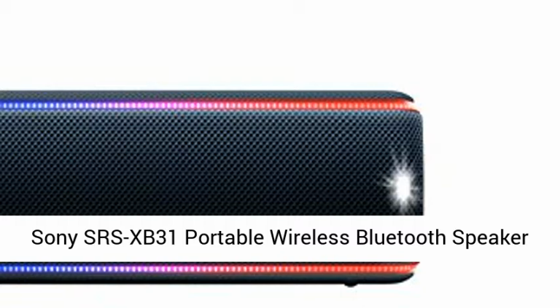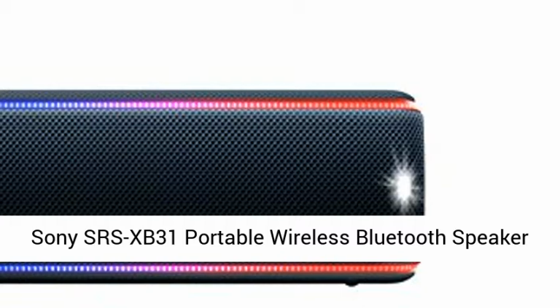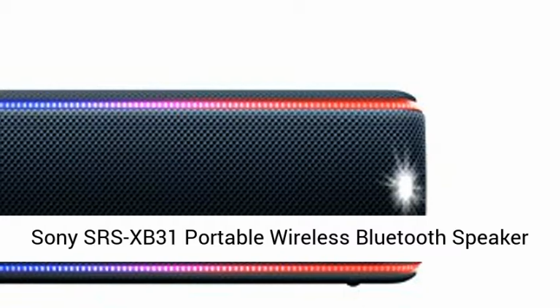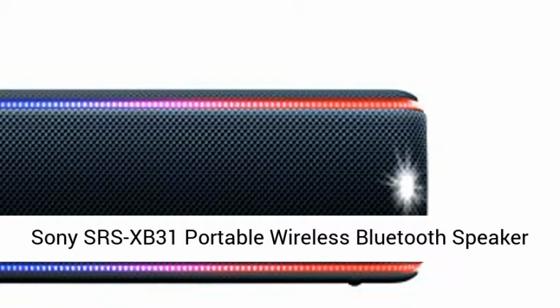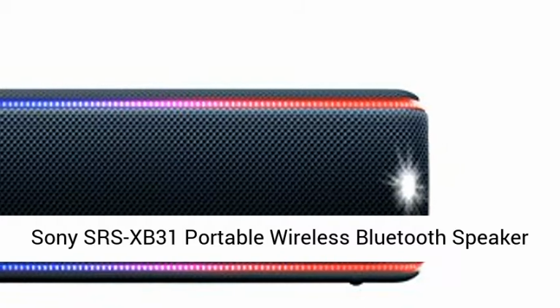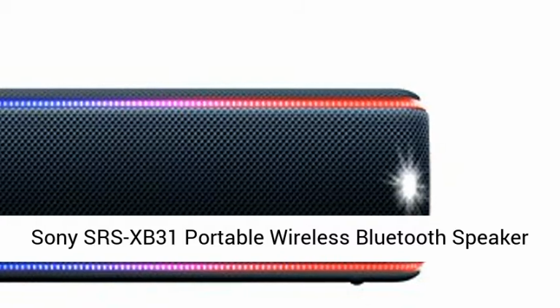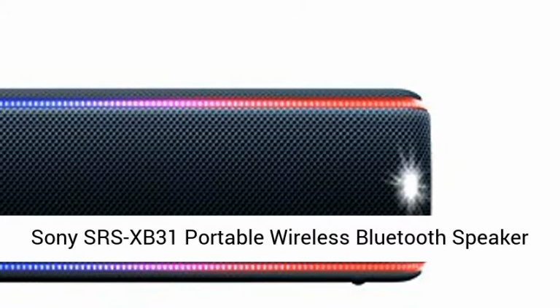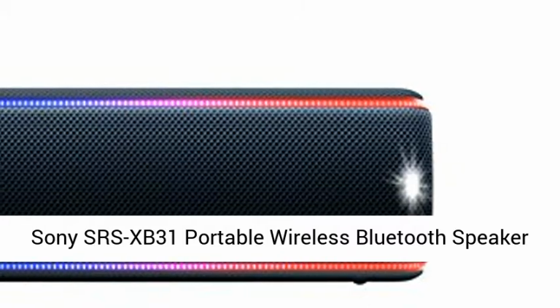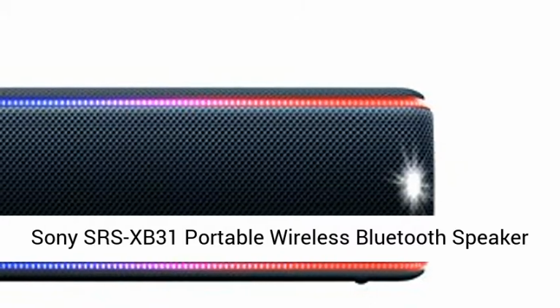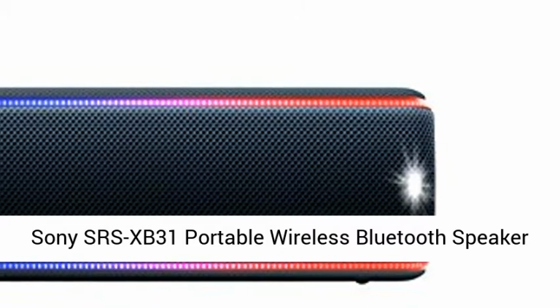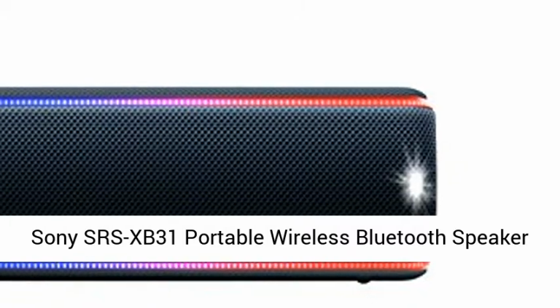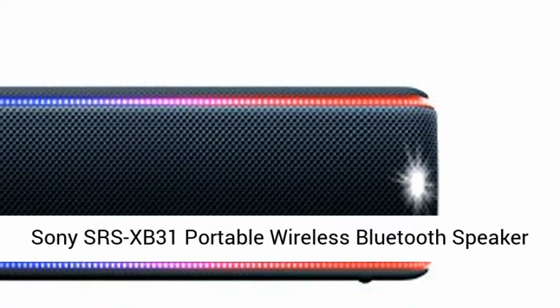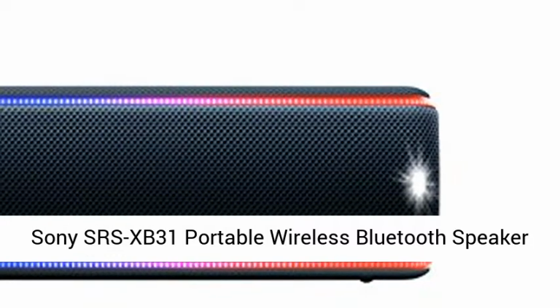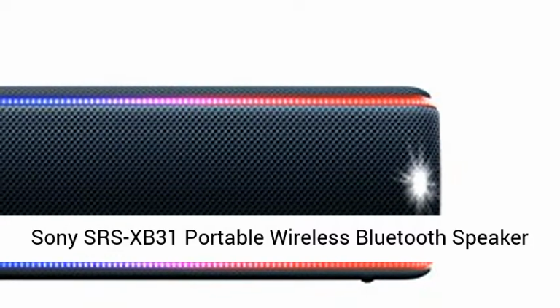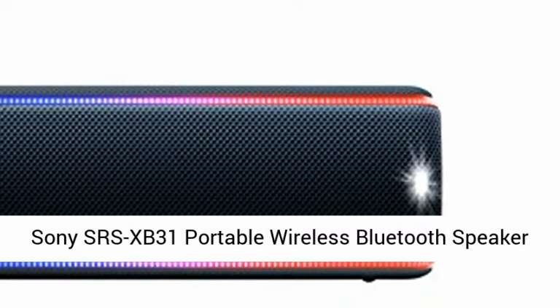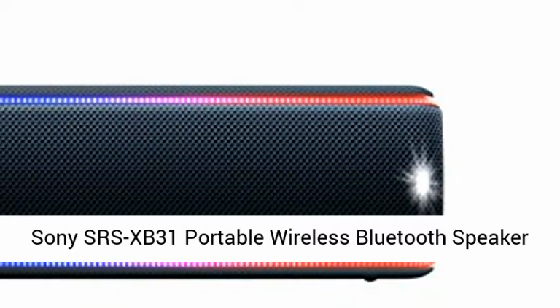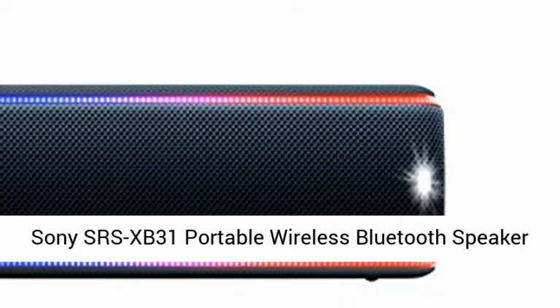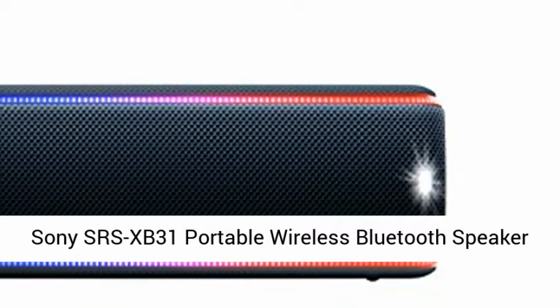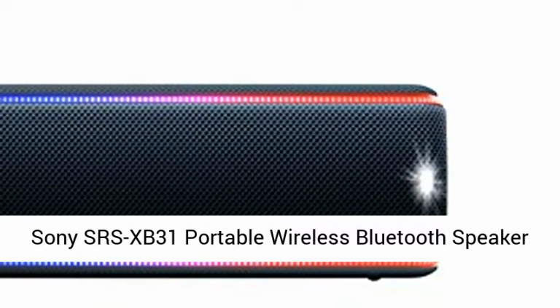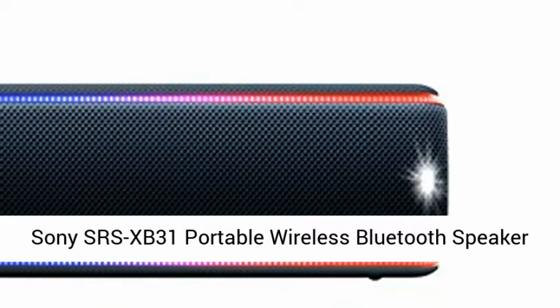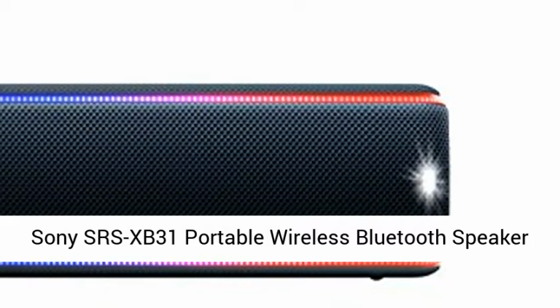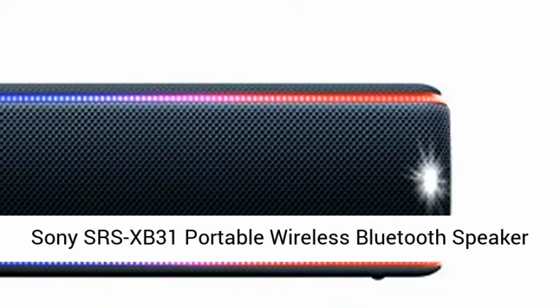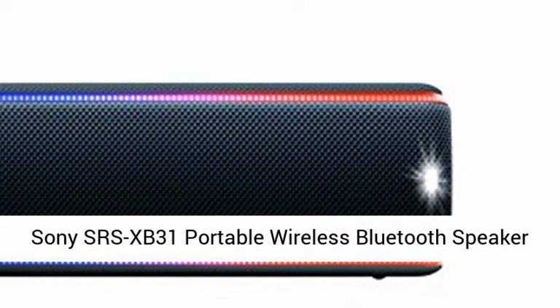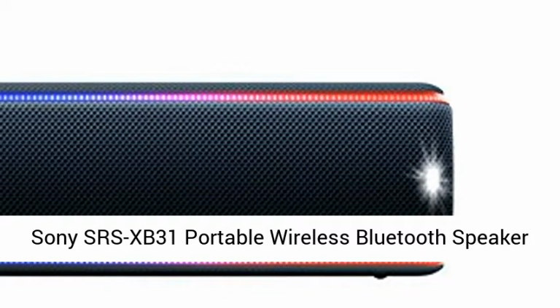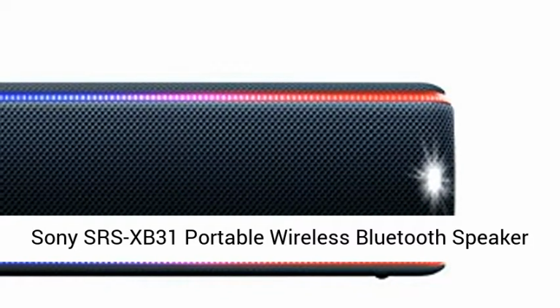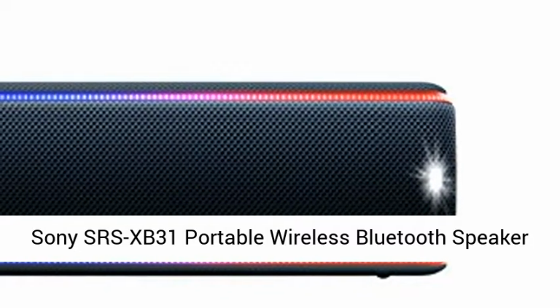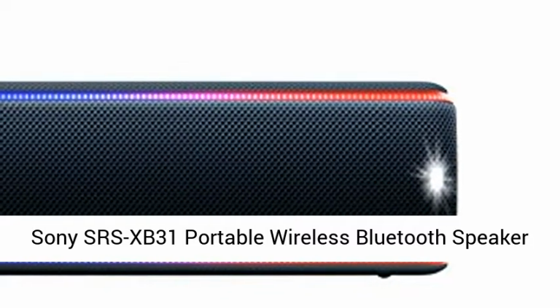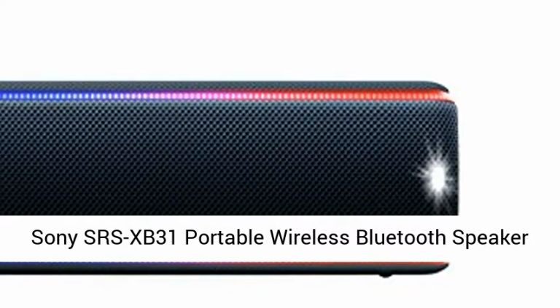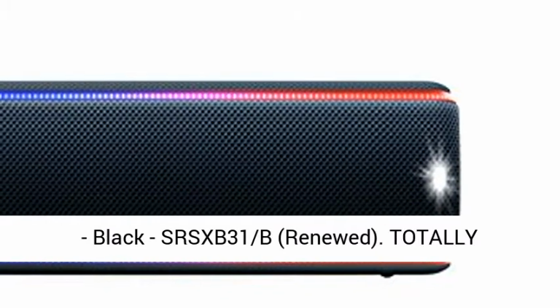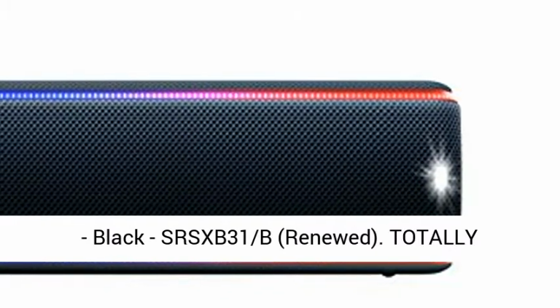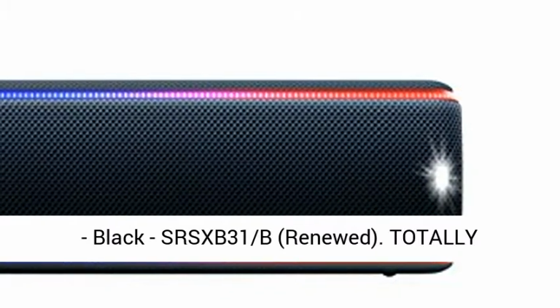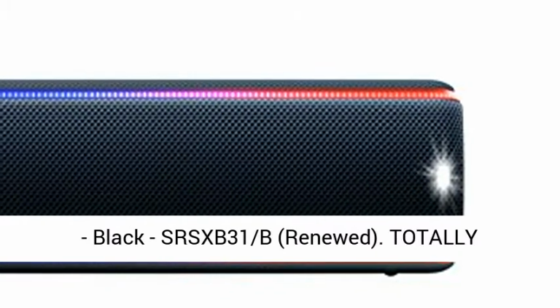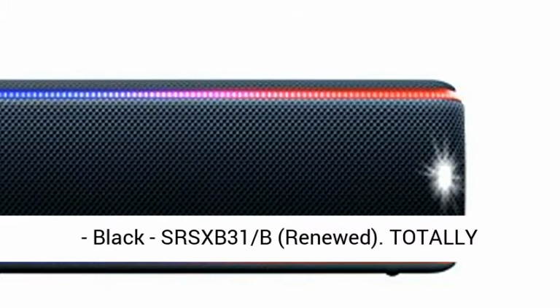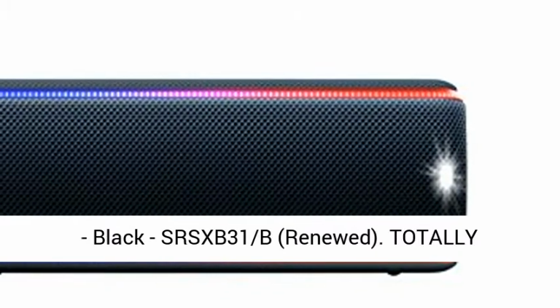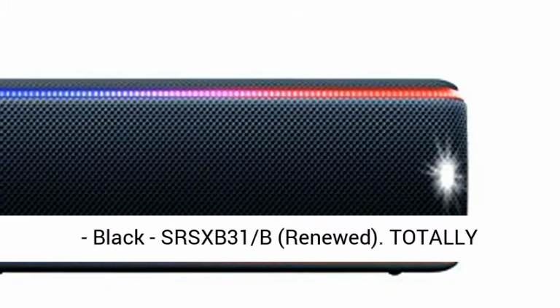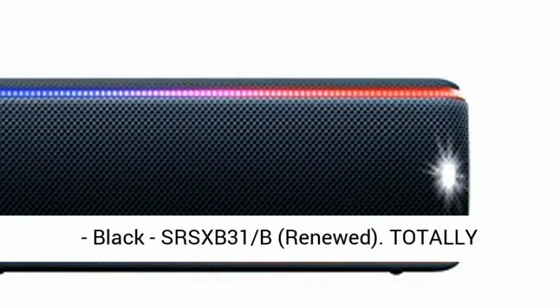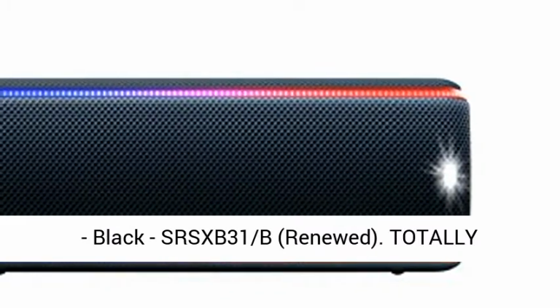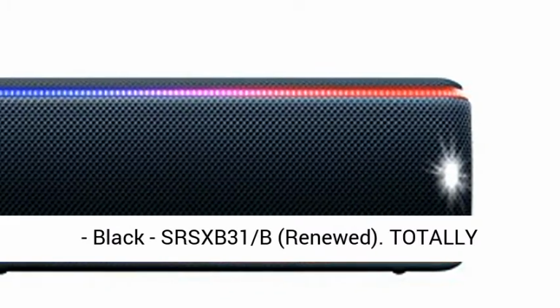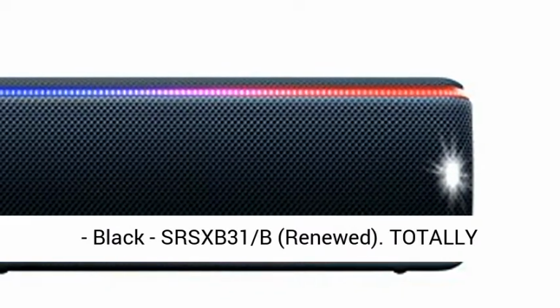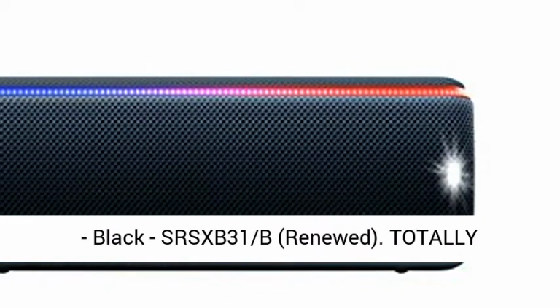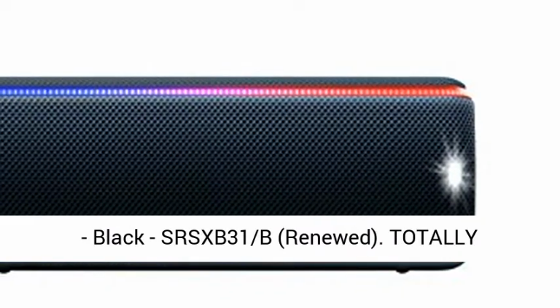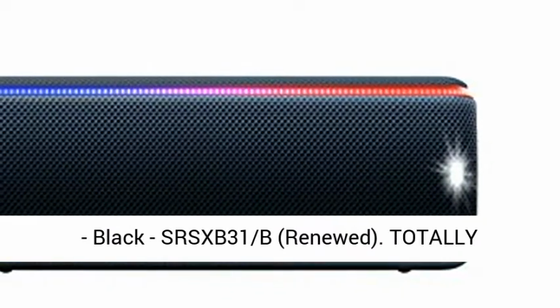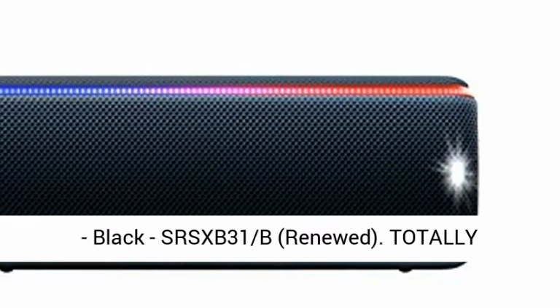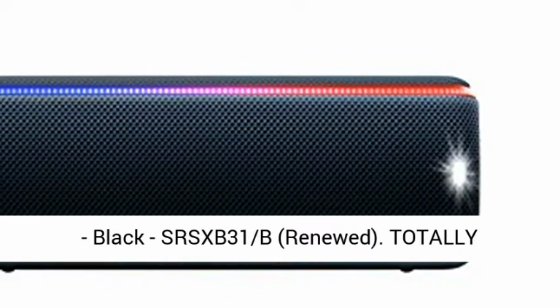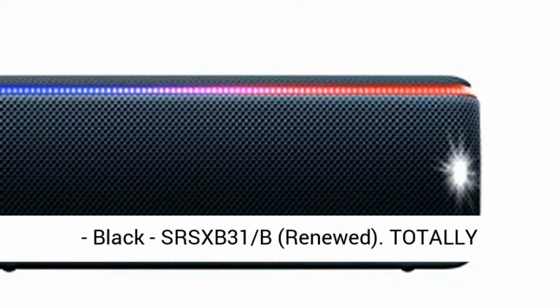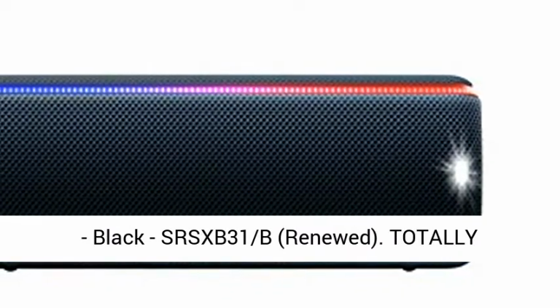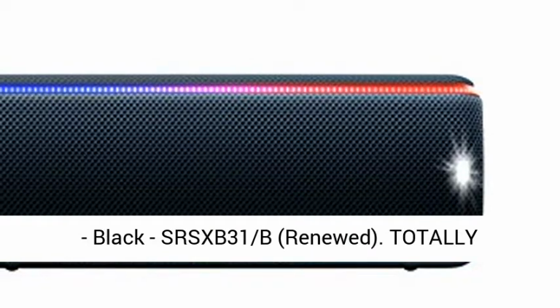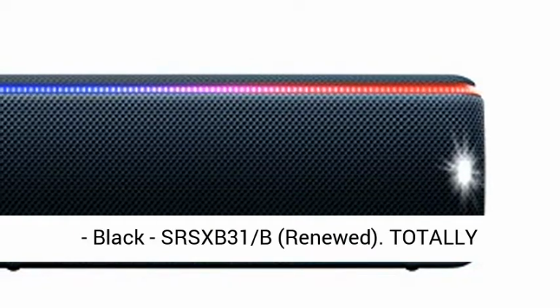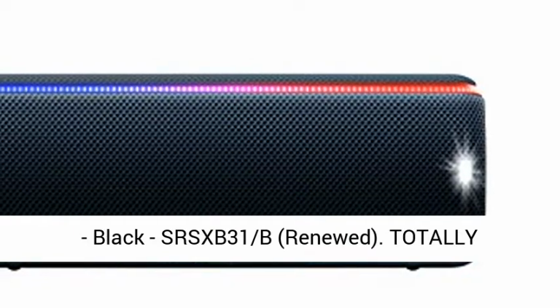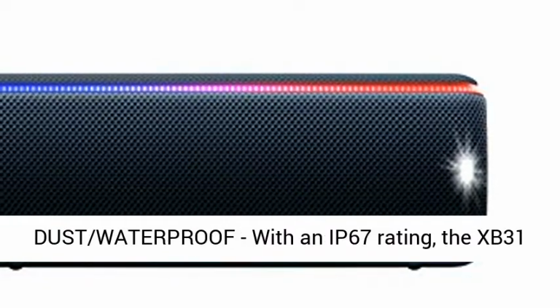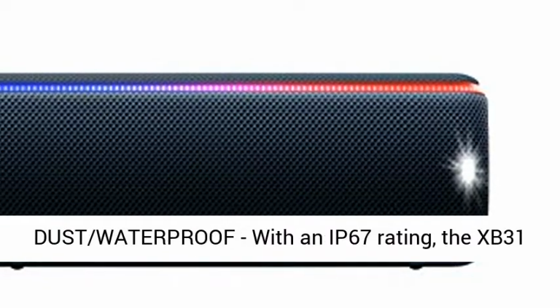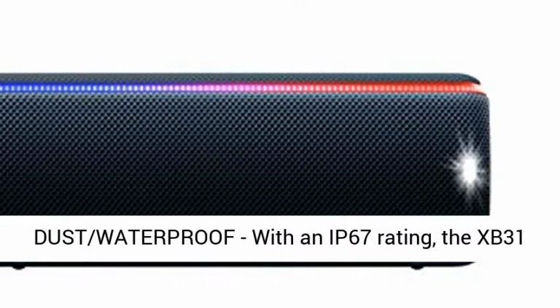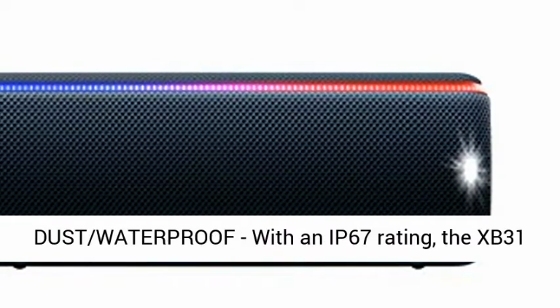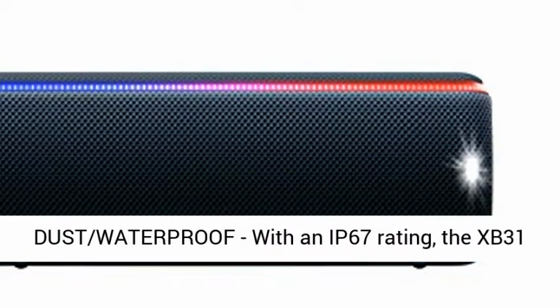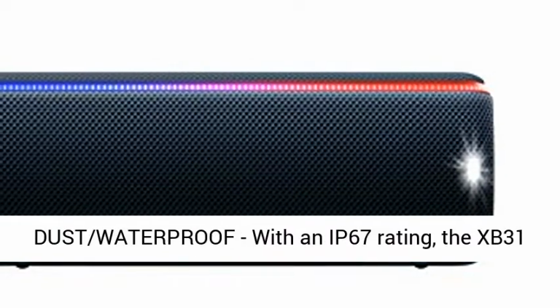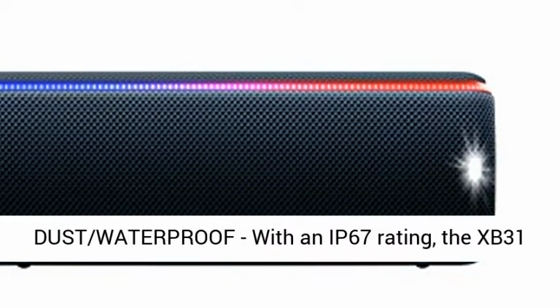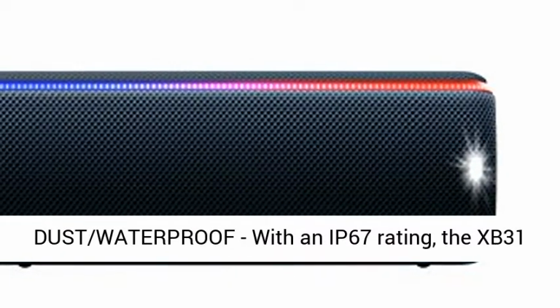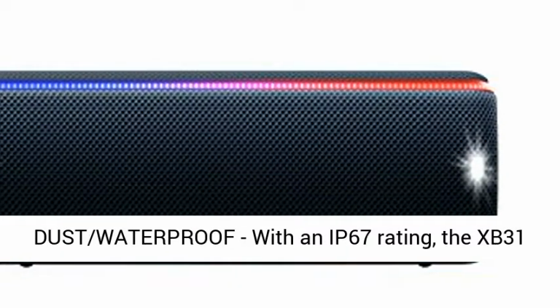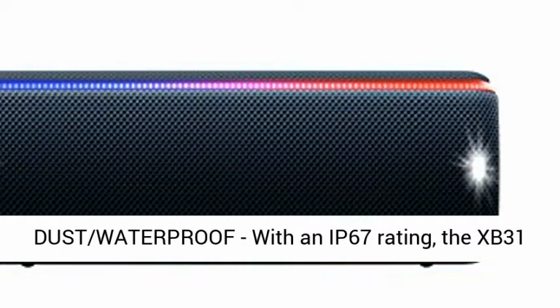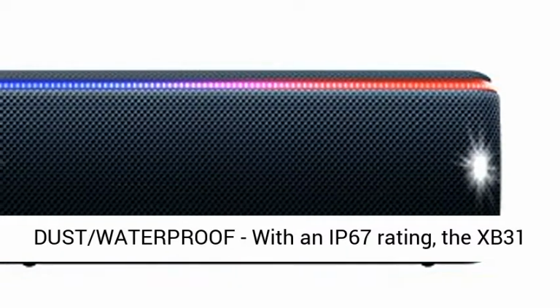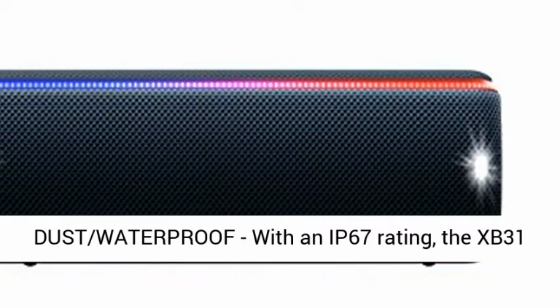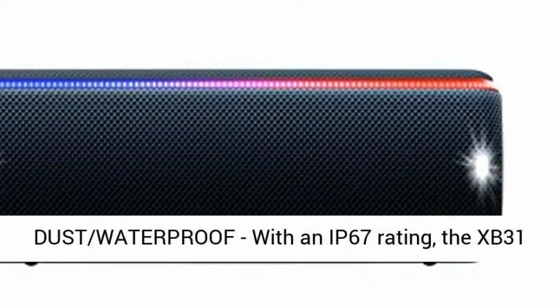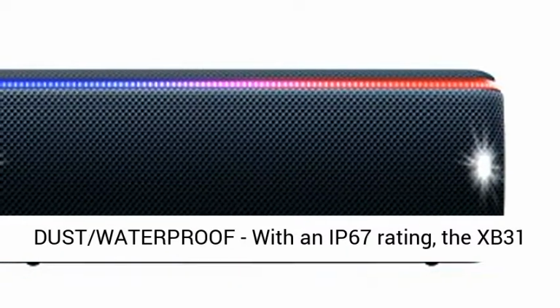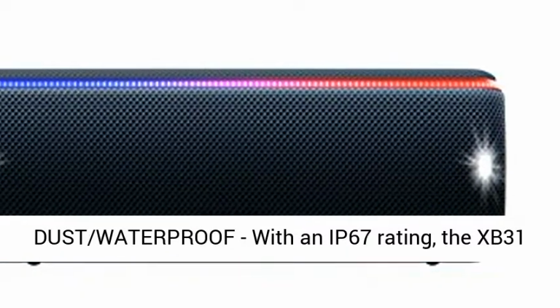Sony SRS-XB31 Portable Wireless Bluetooth Speaker, Black, SRS-XB31B, Renewed.